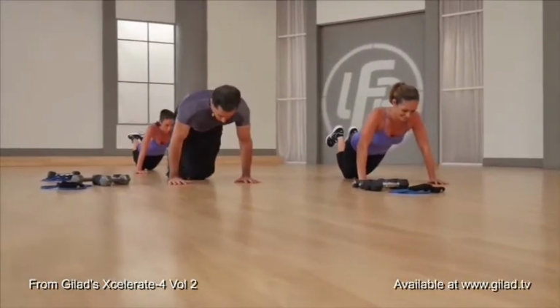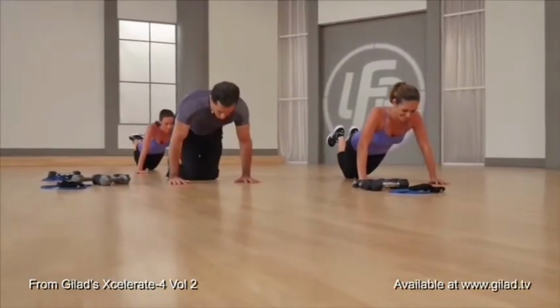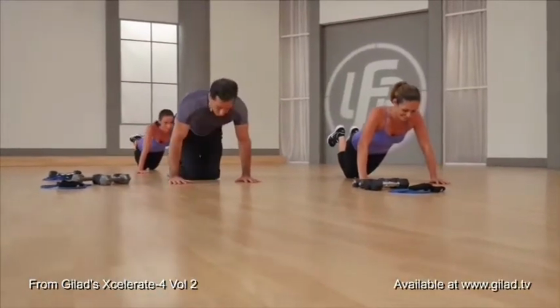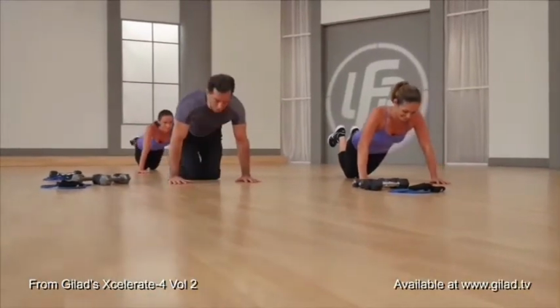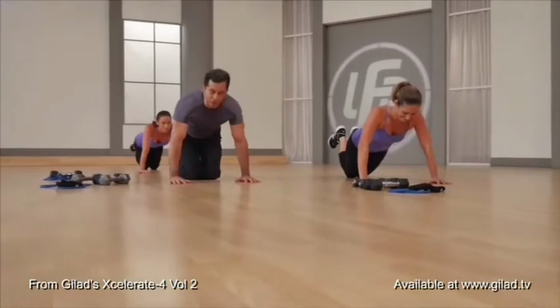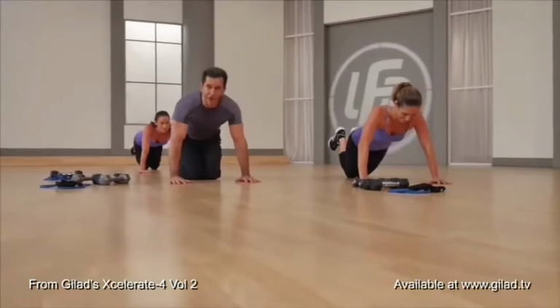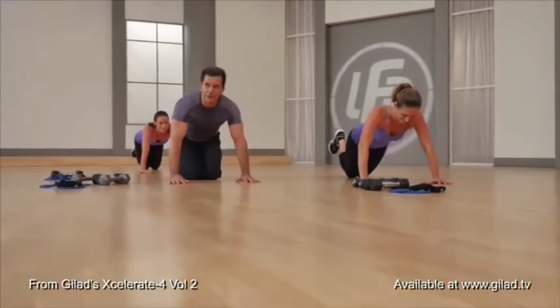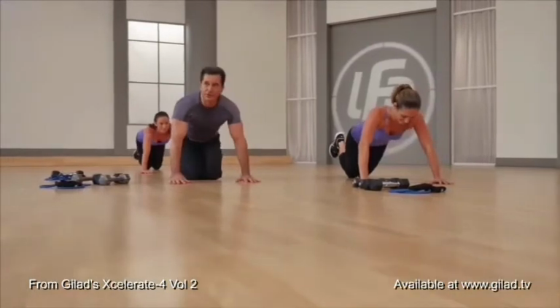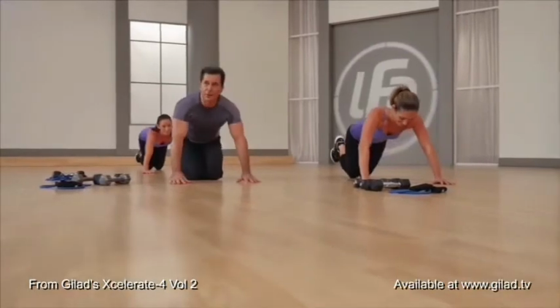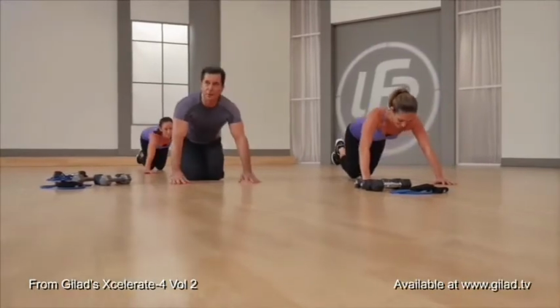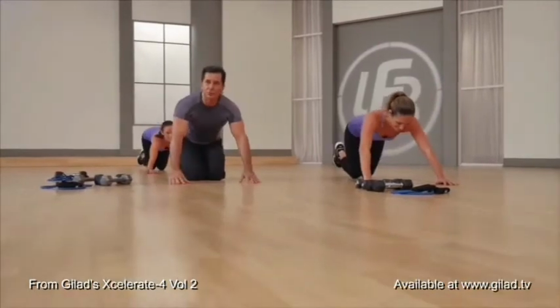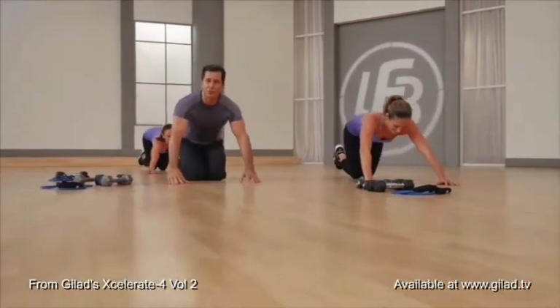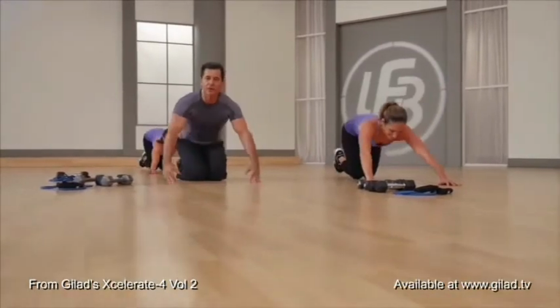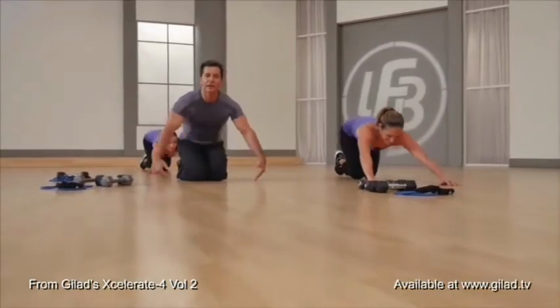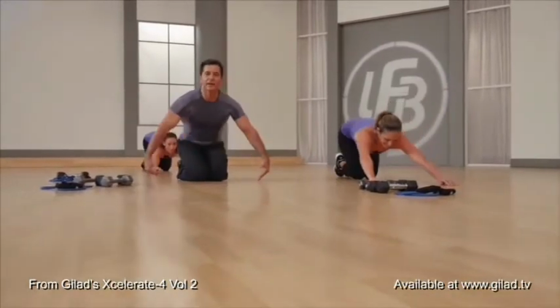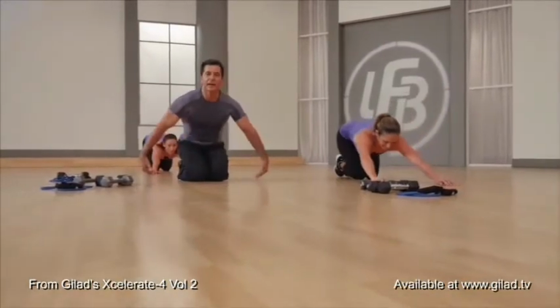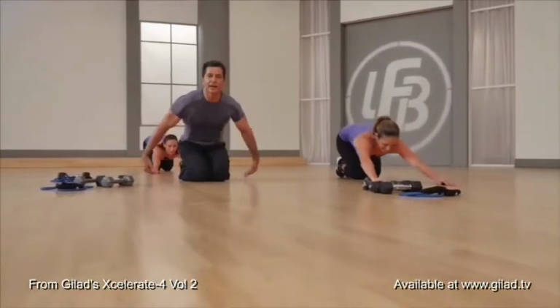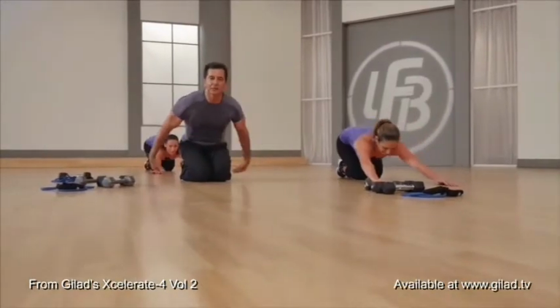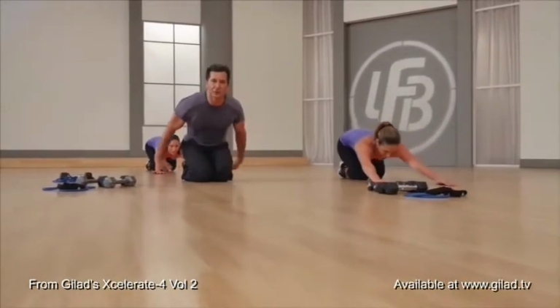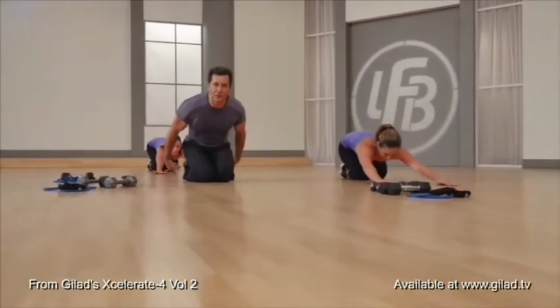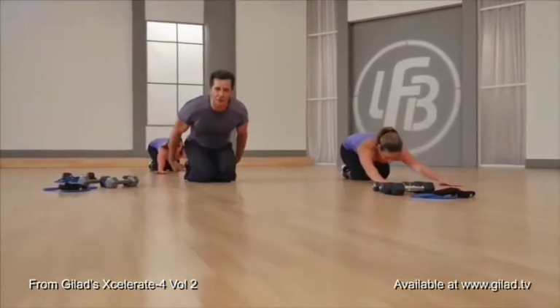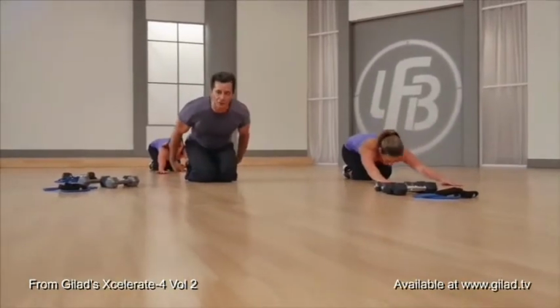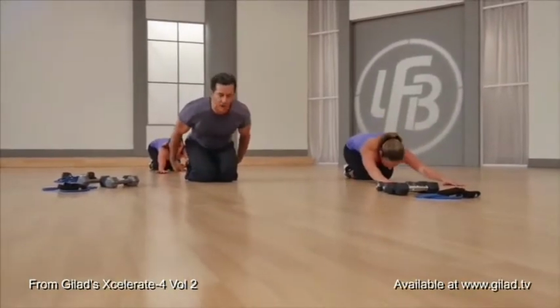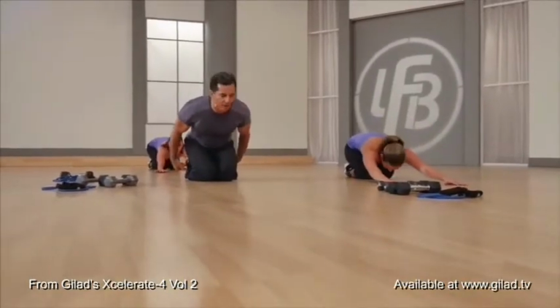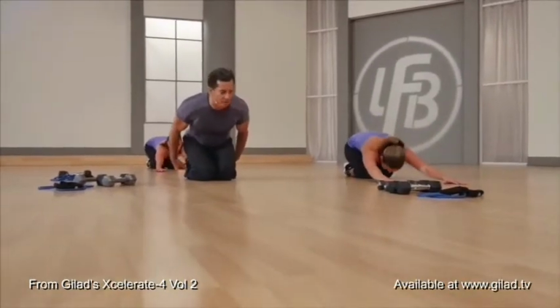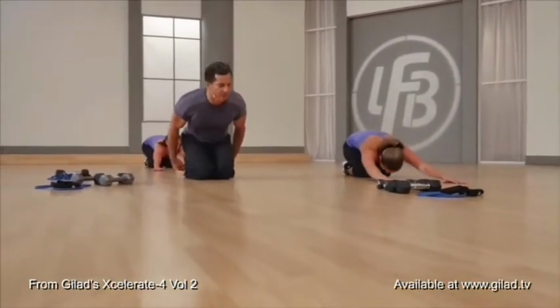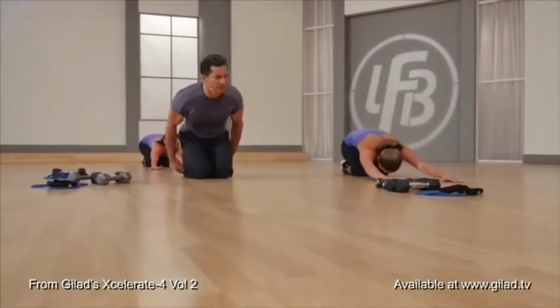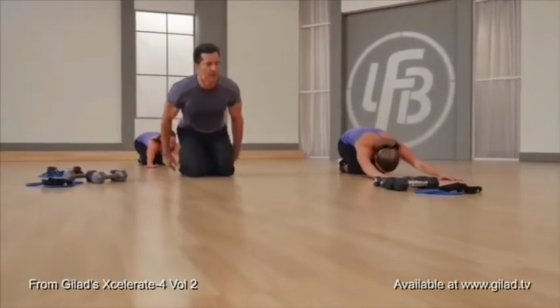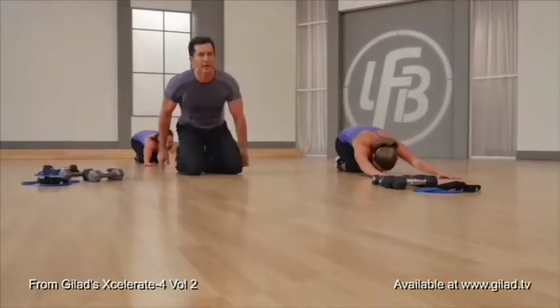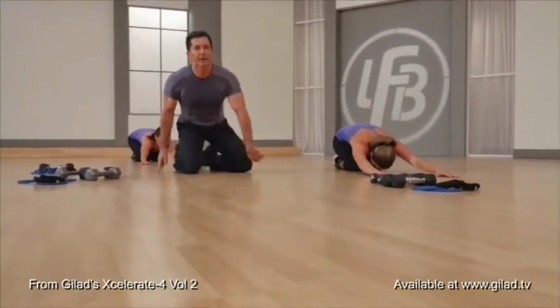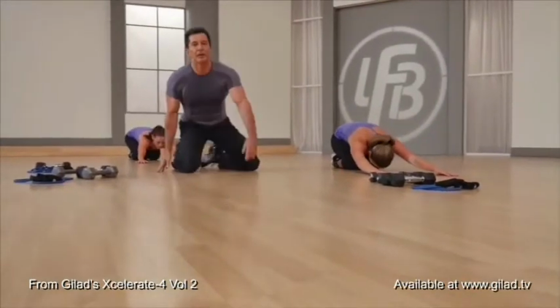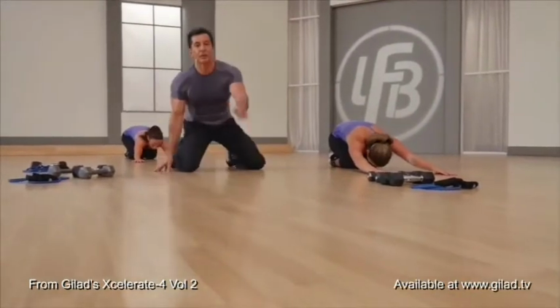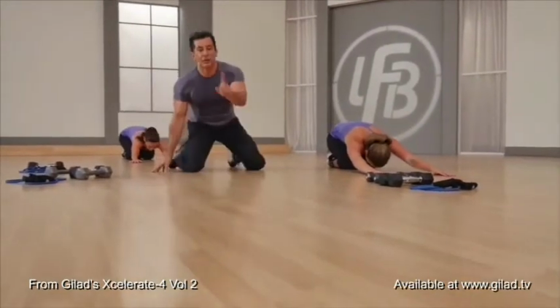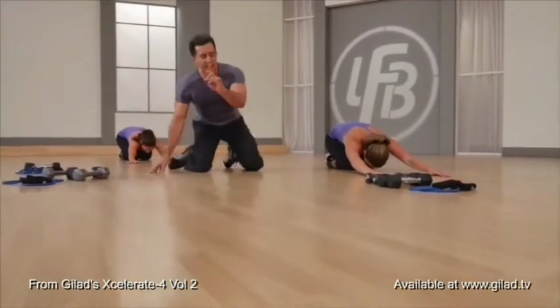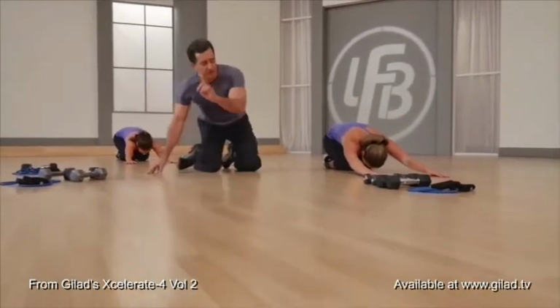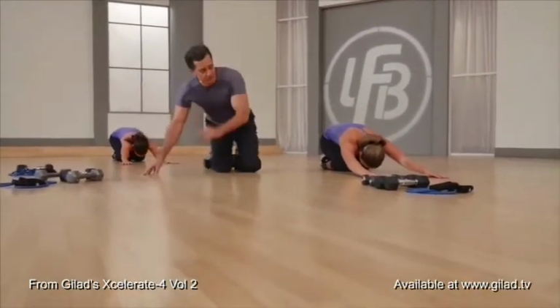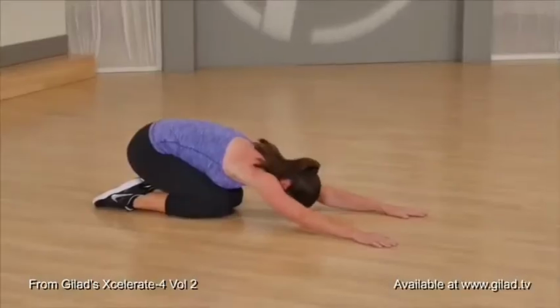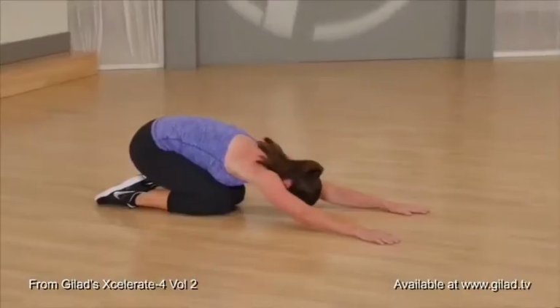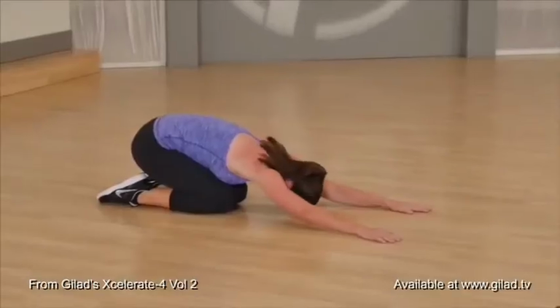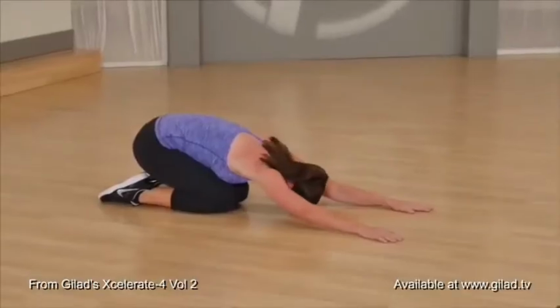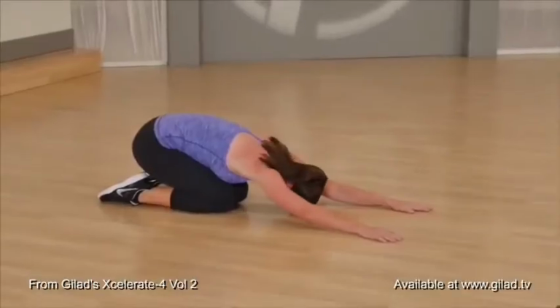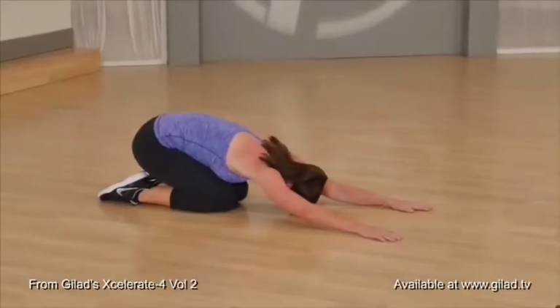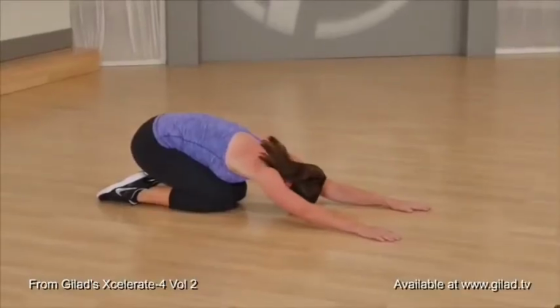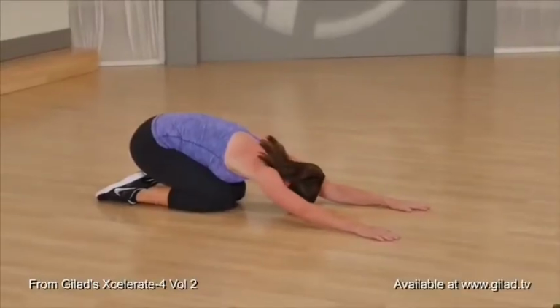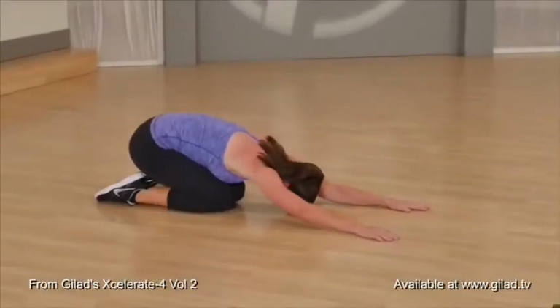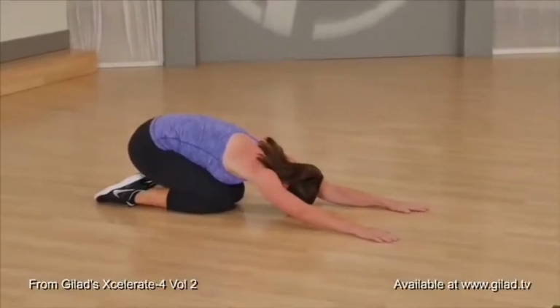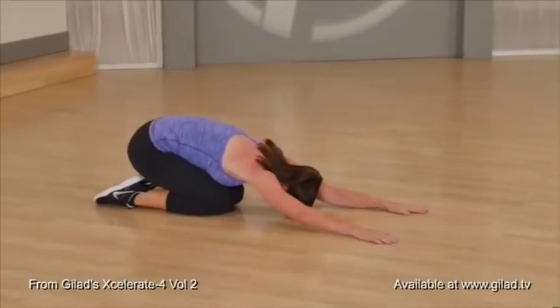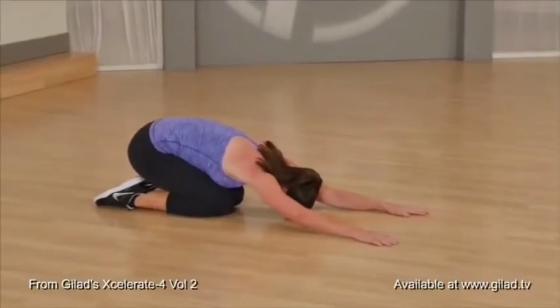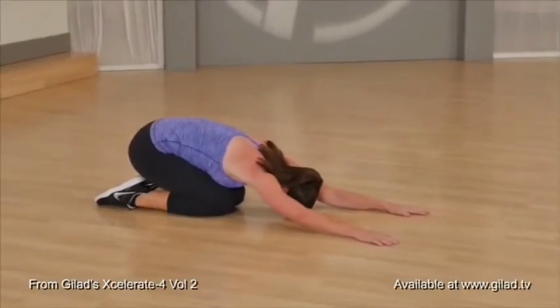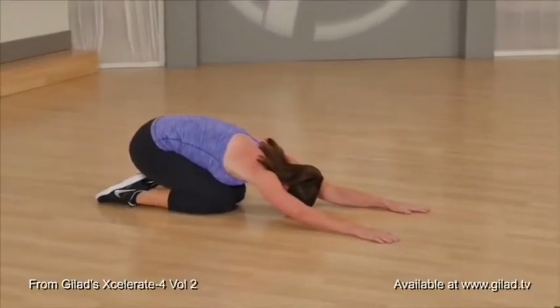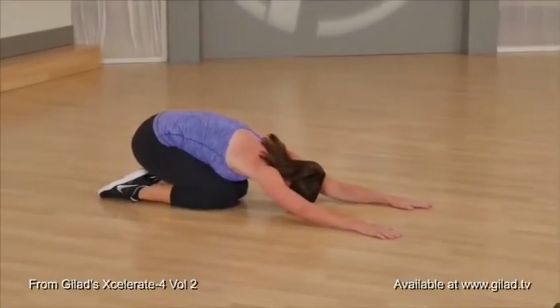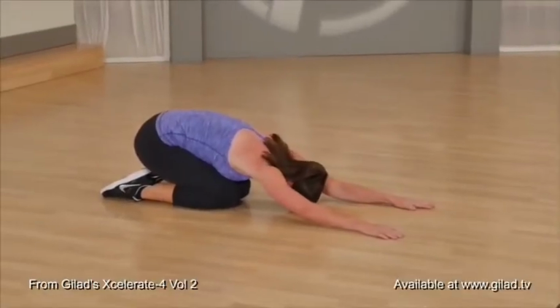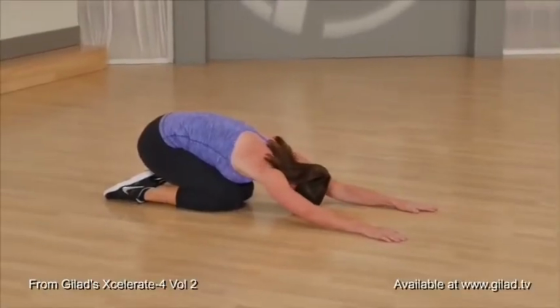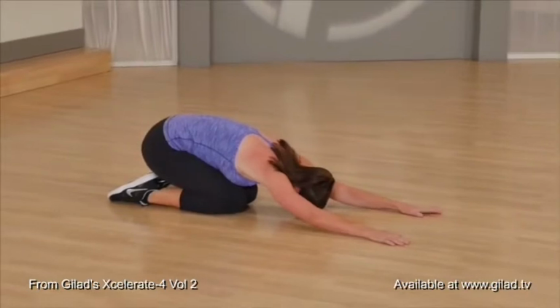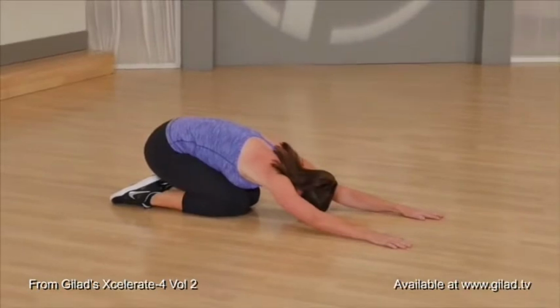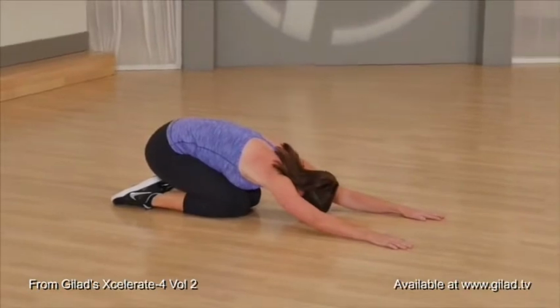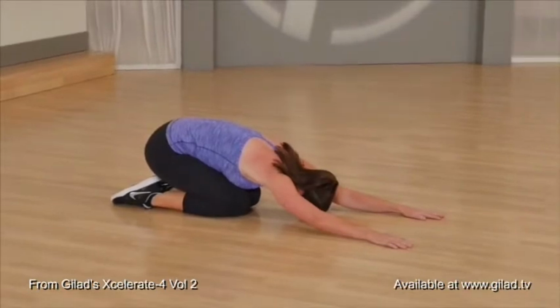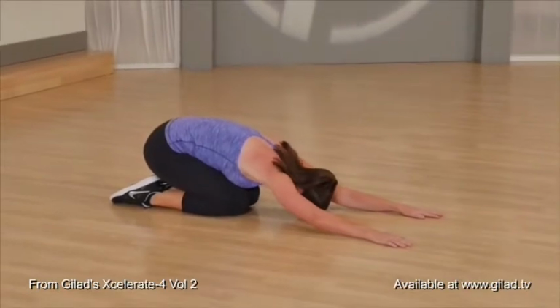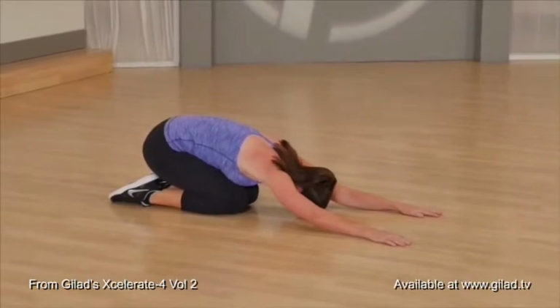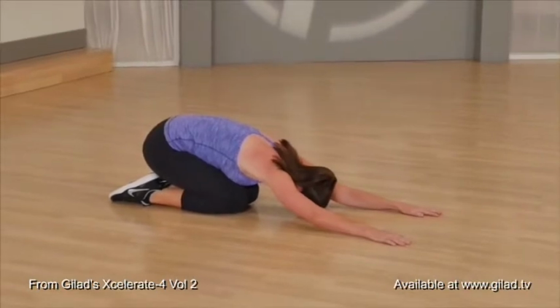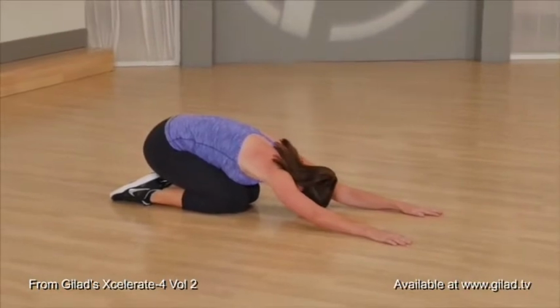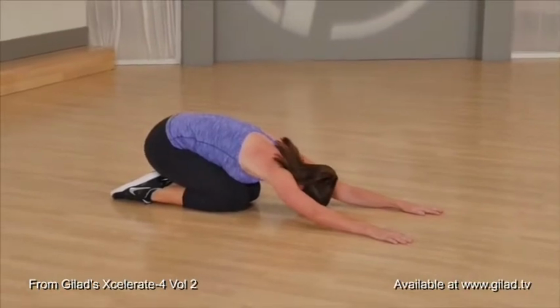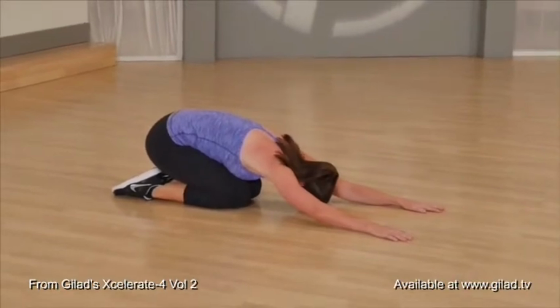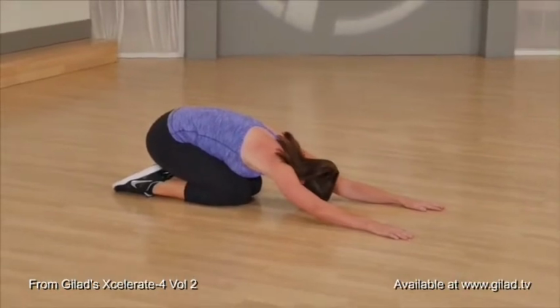And go into a child's pose and stretch it out. In child's pose, you want to take your tailbone and push it through the back.